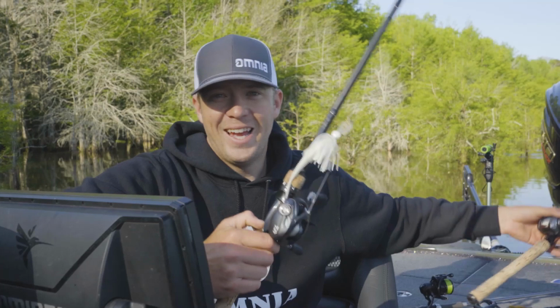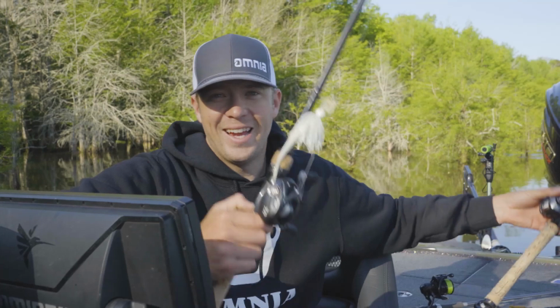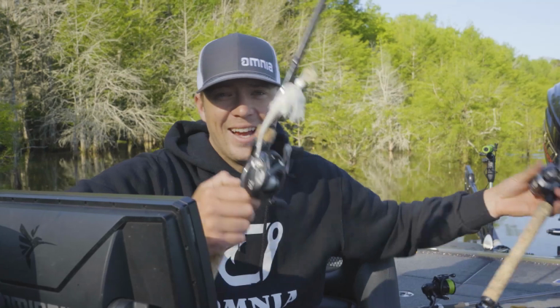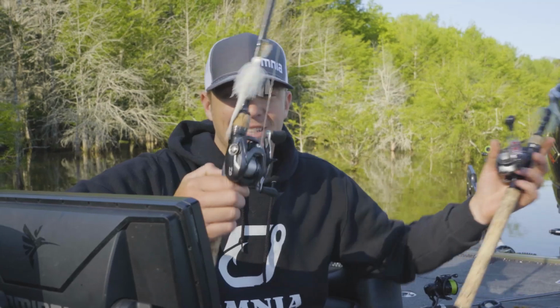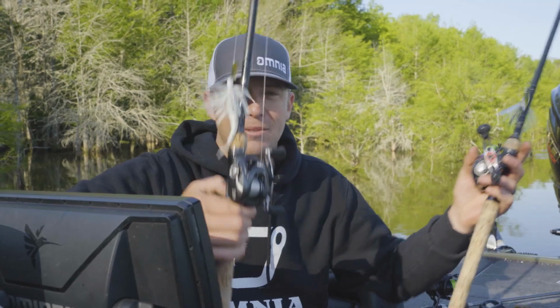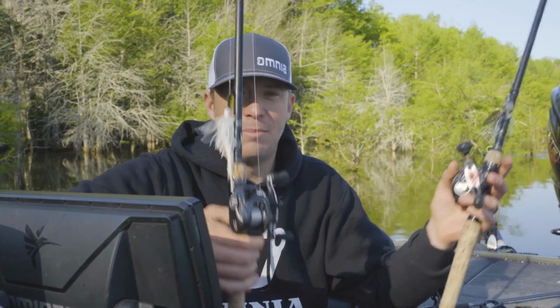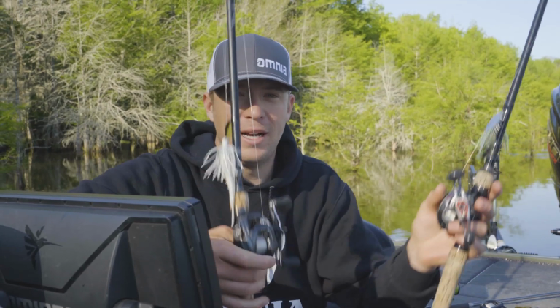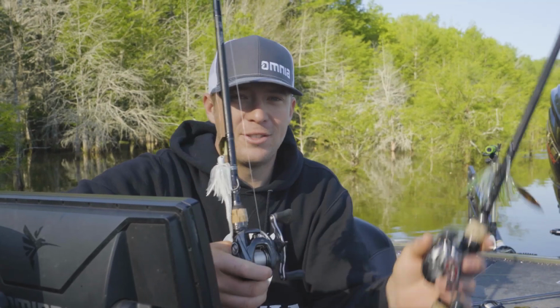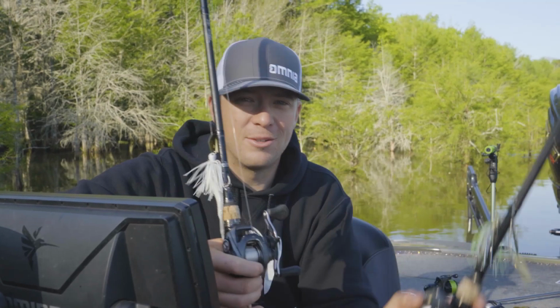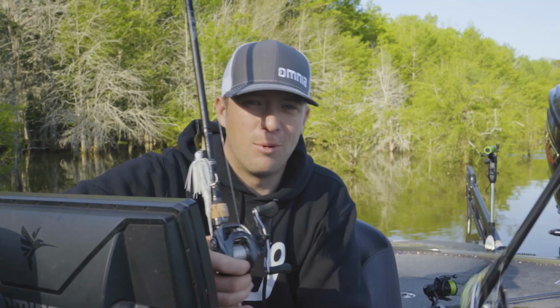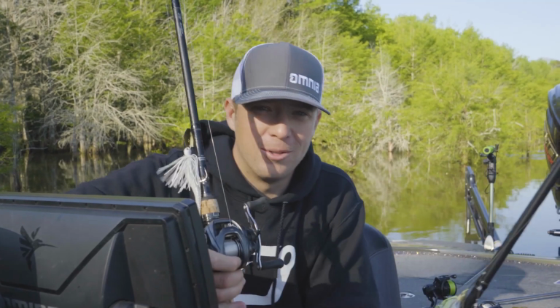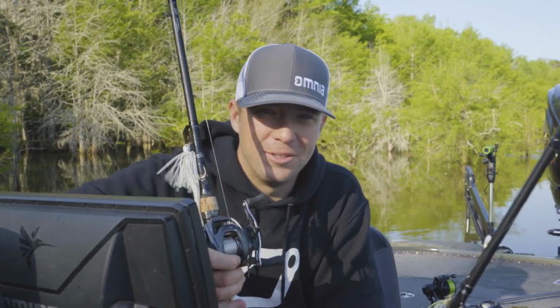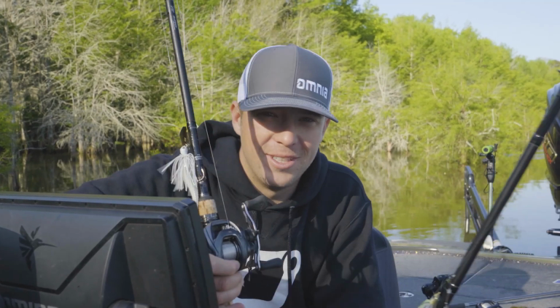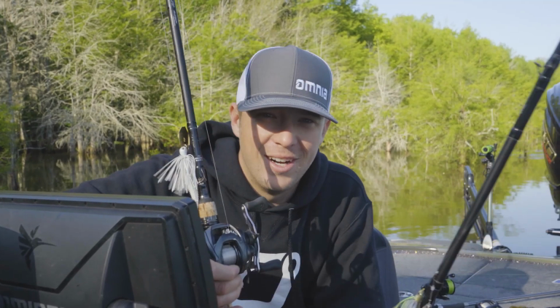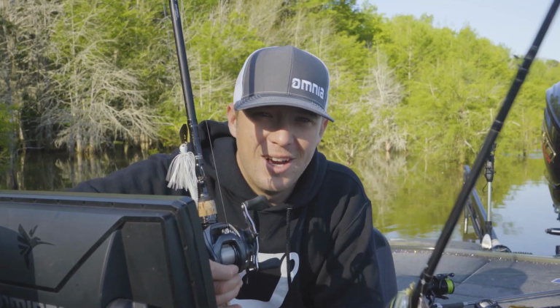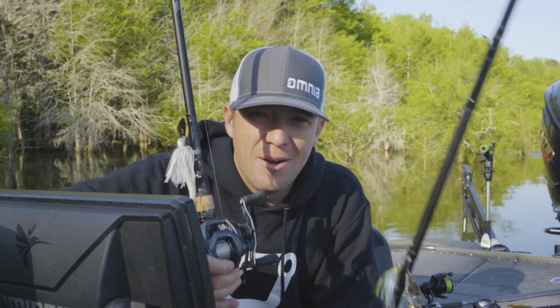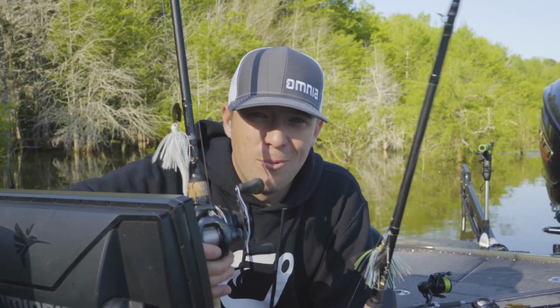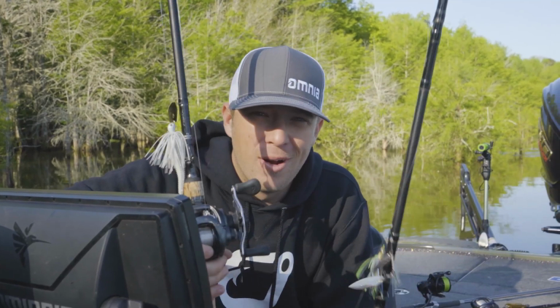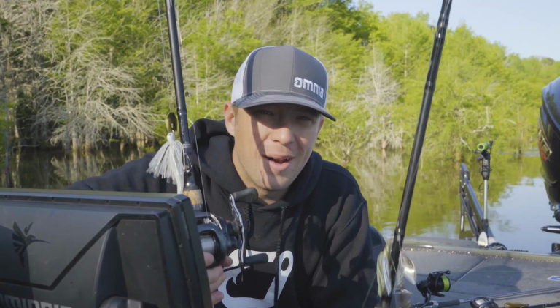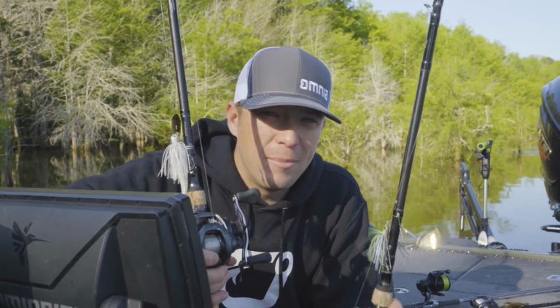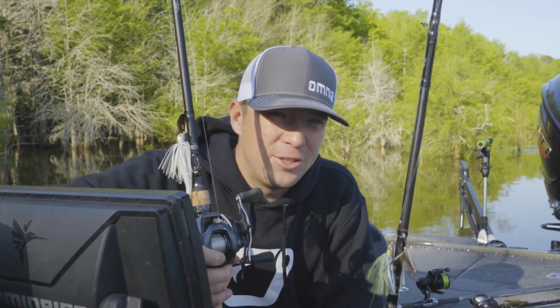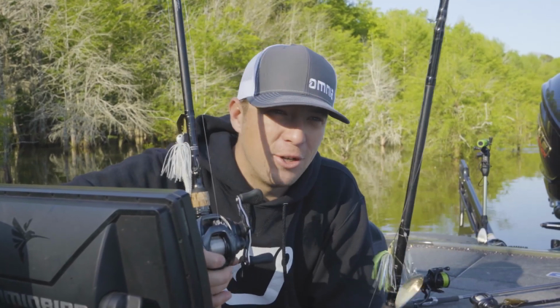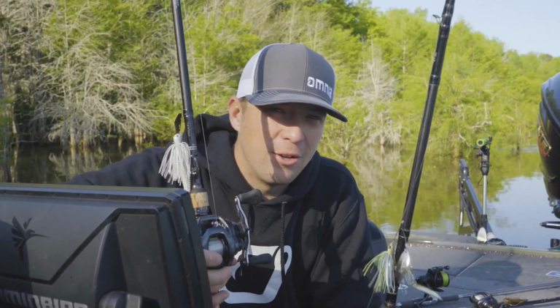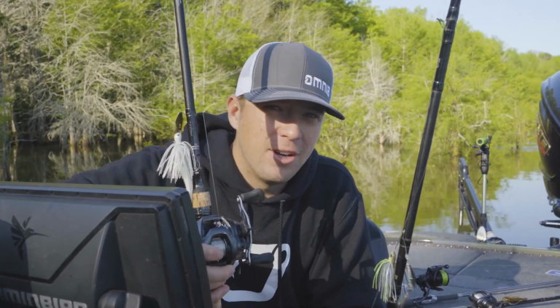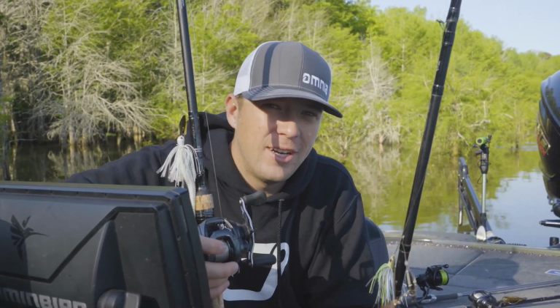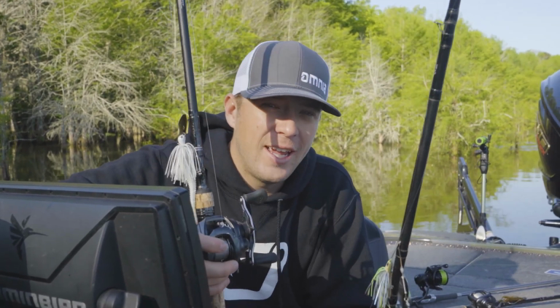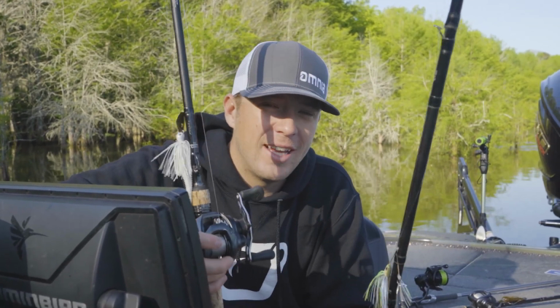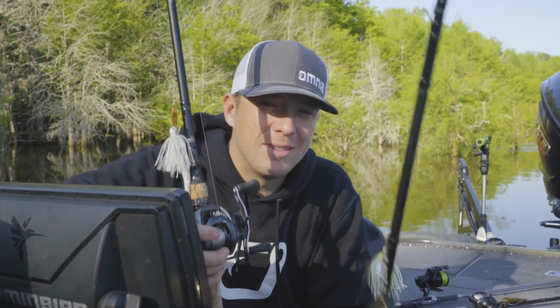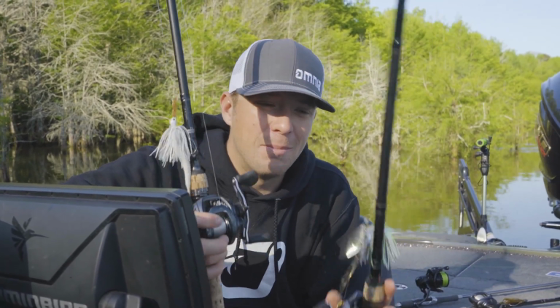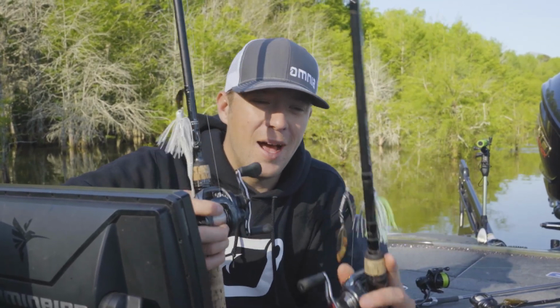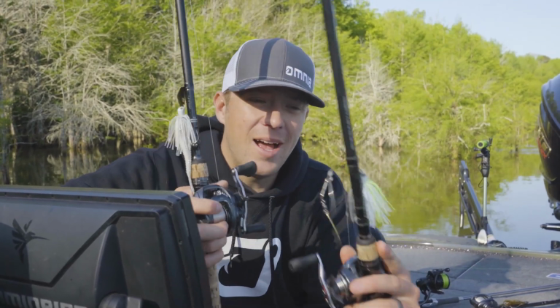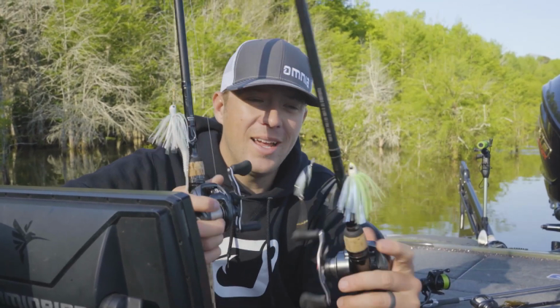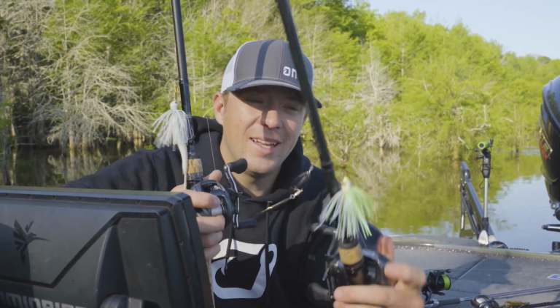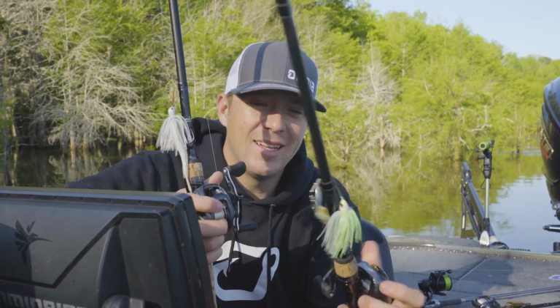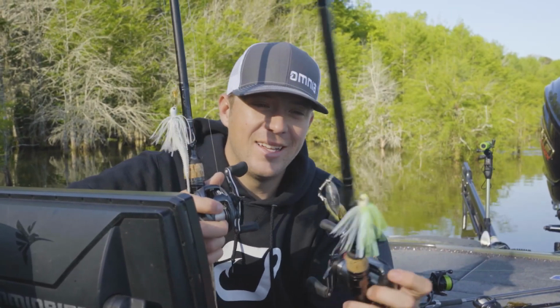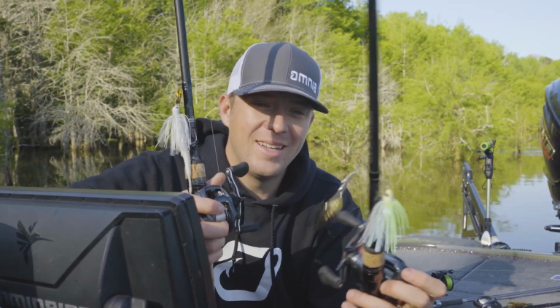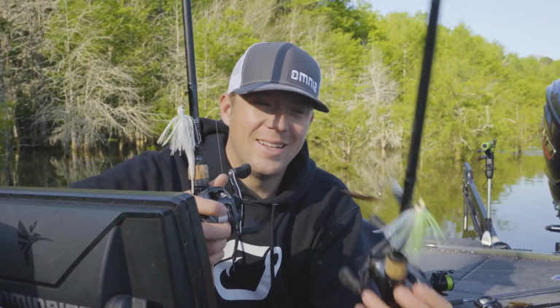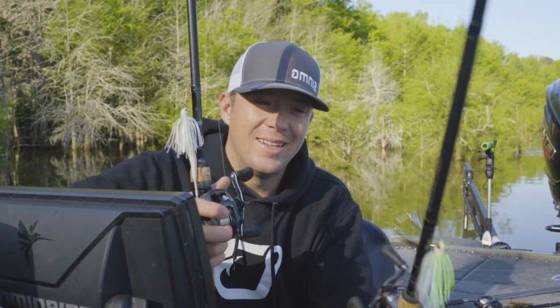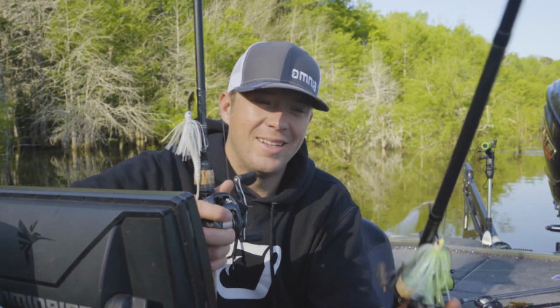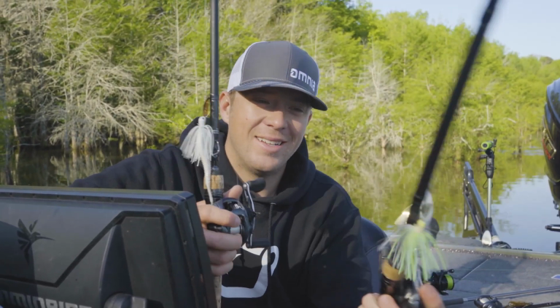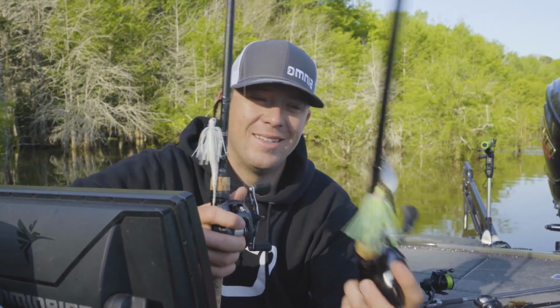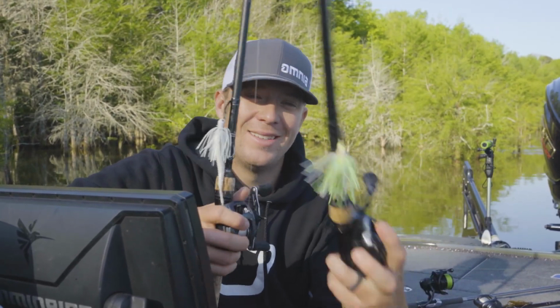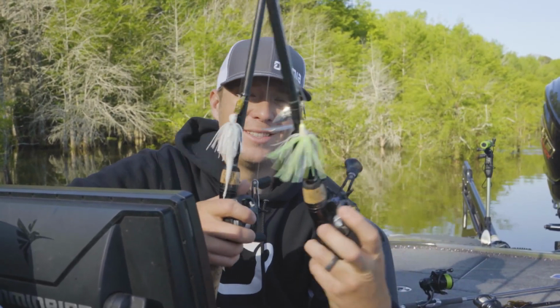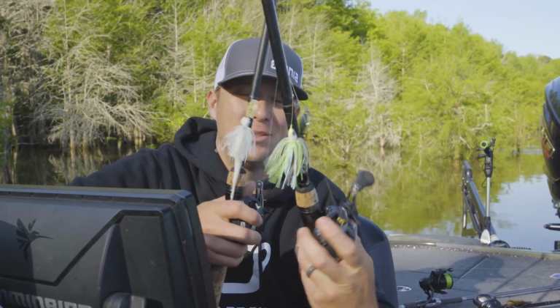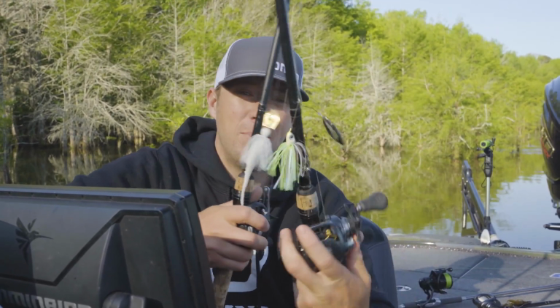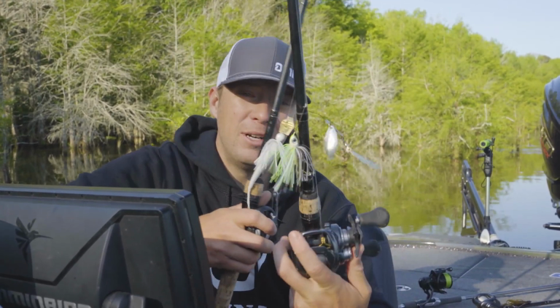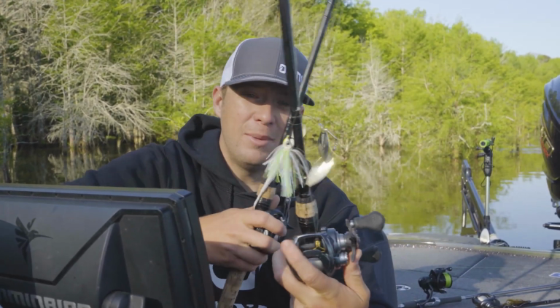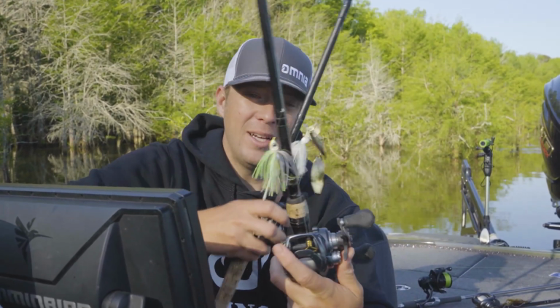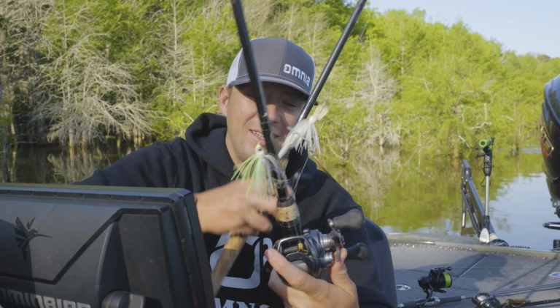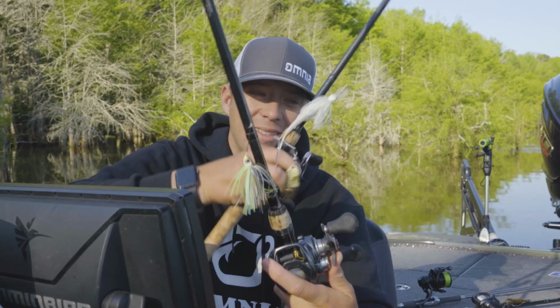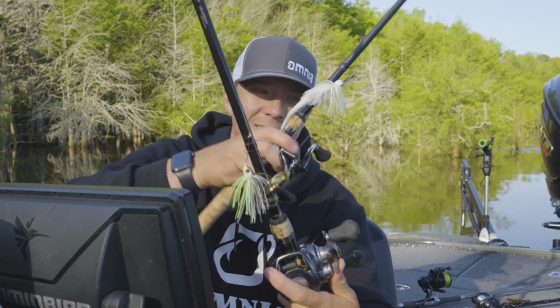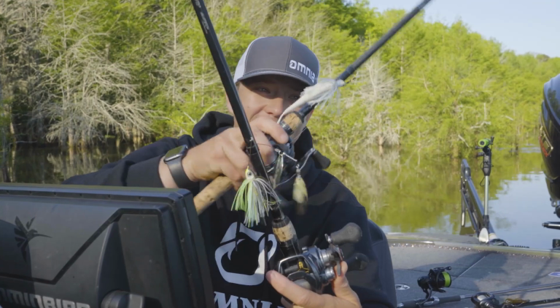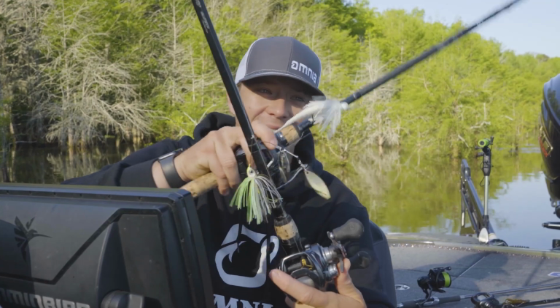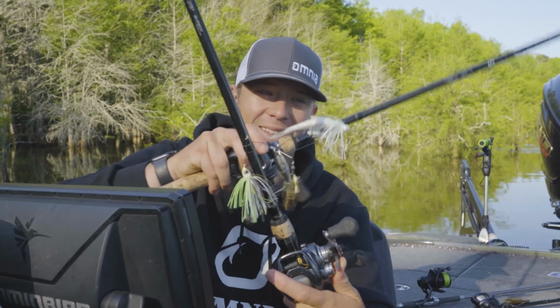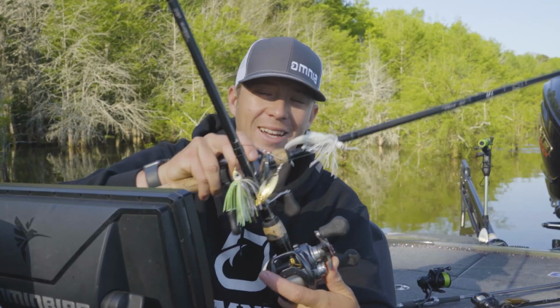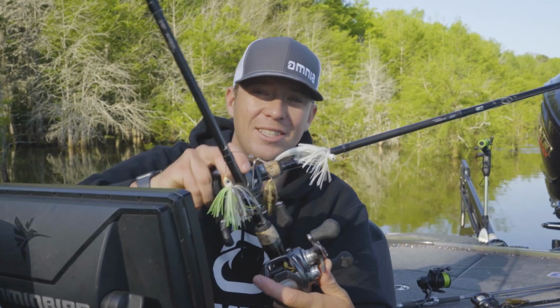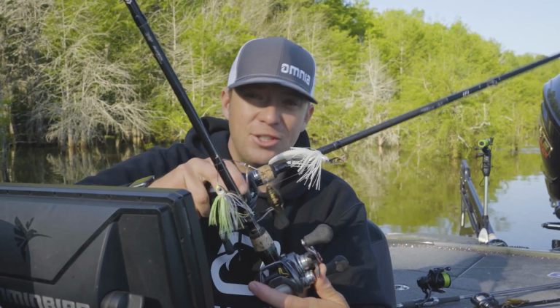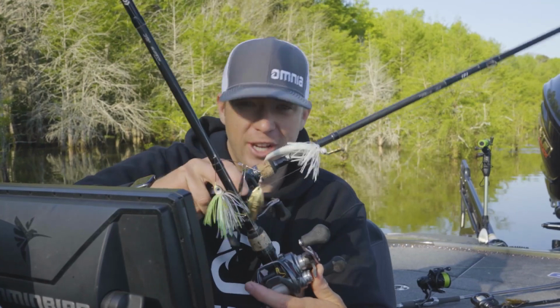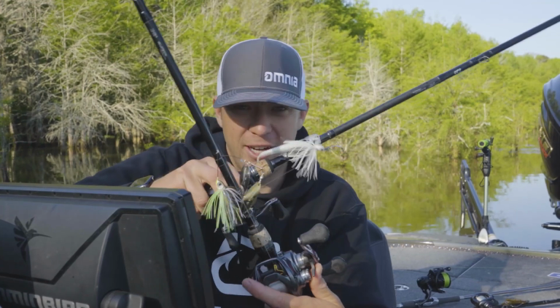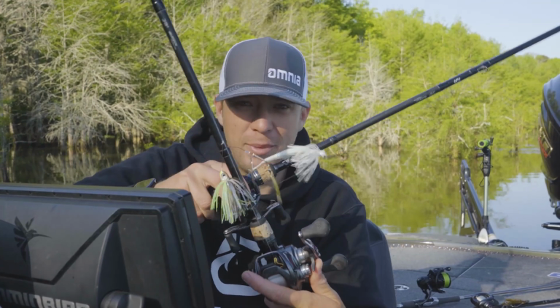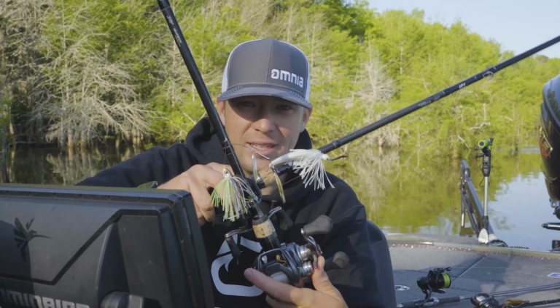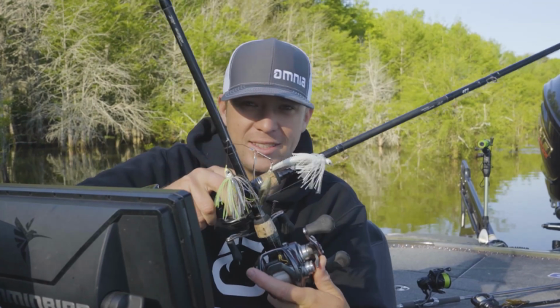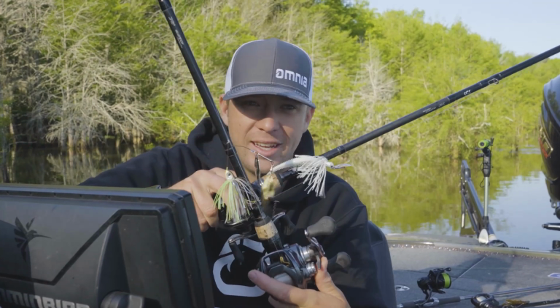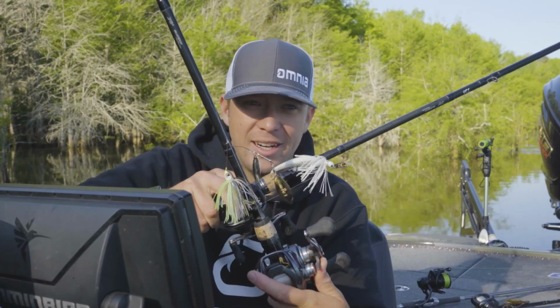Hey guys, Patrick Walters here. What I'm going to show you today is my spinnerbait and chatterbait setup.